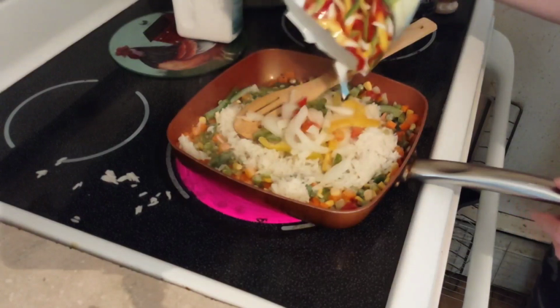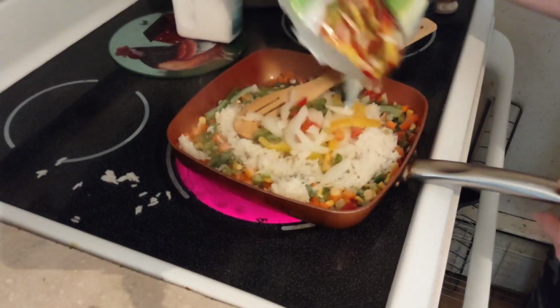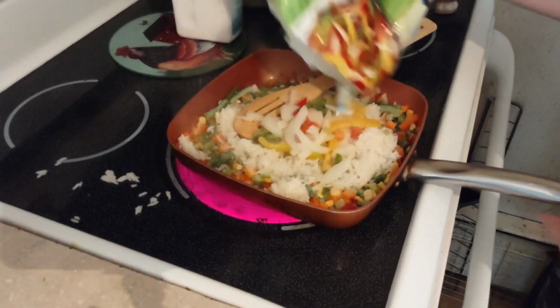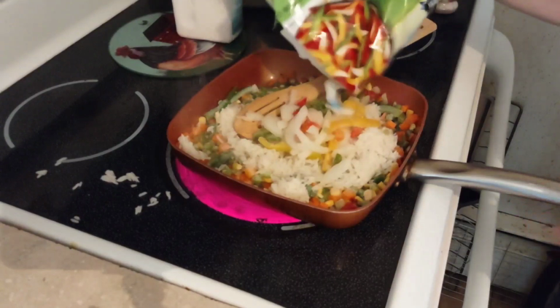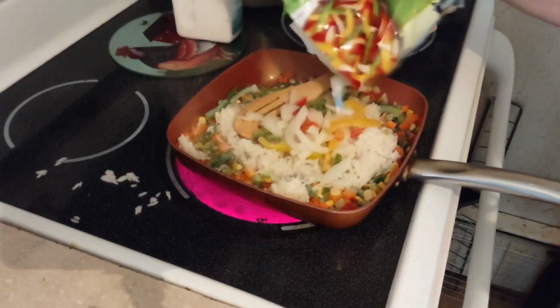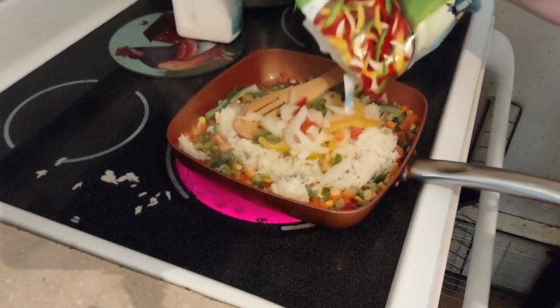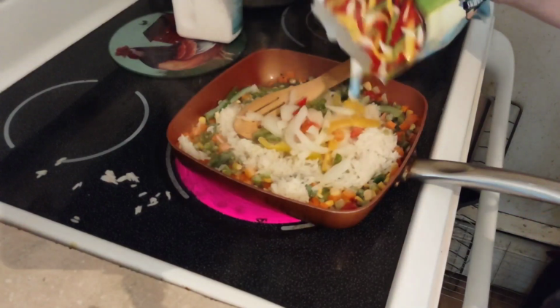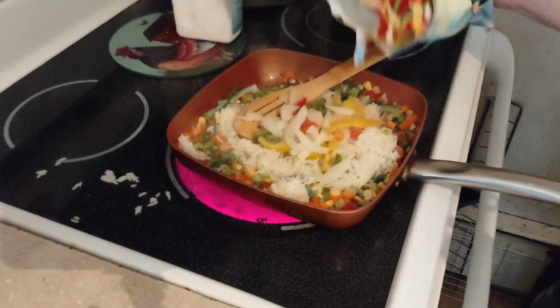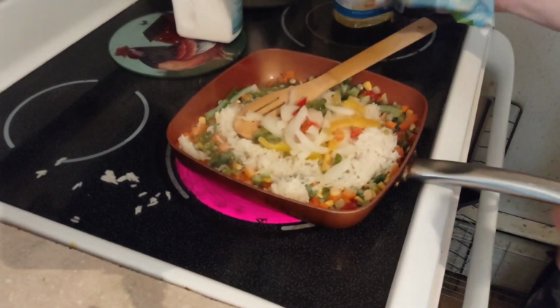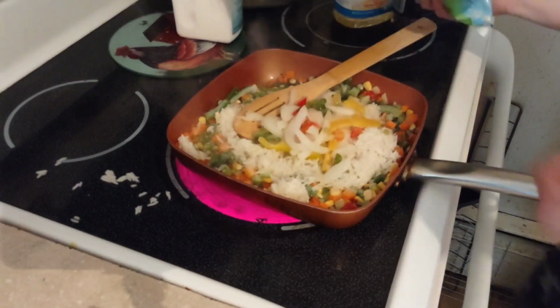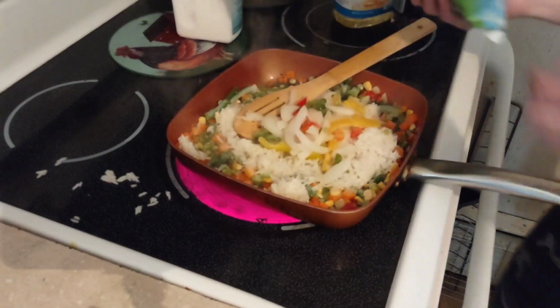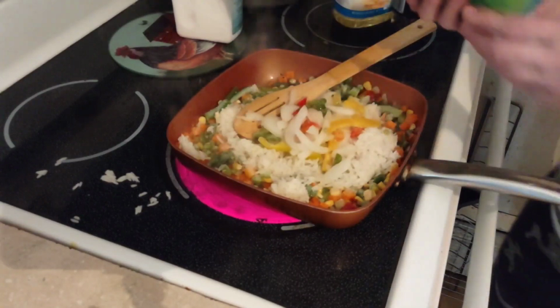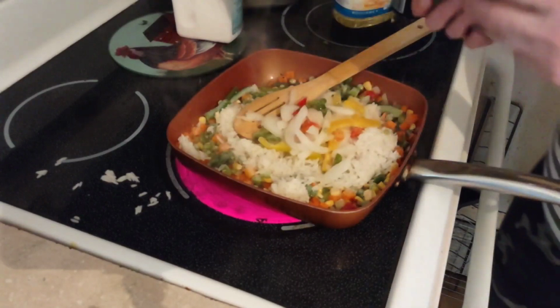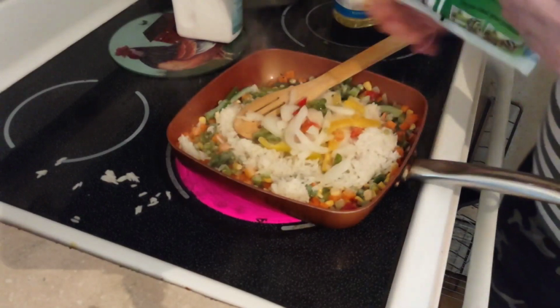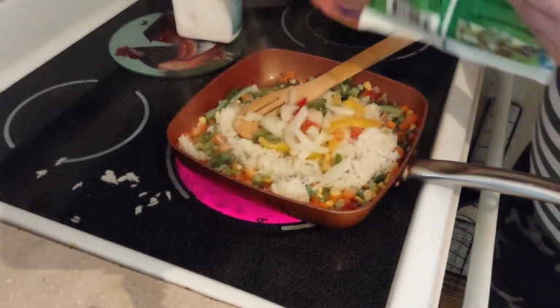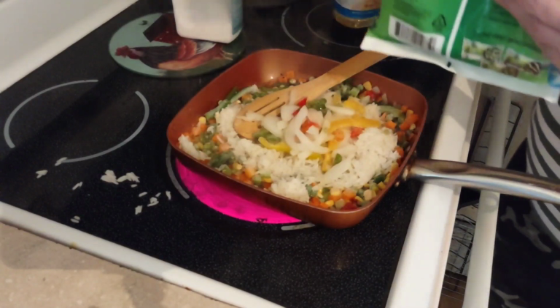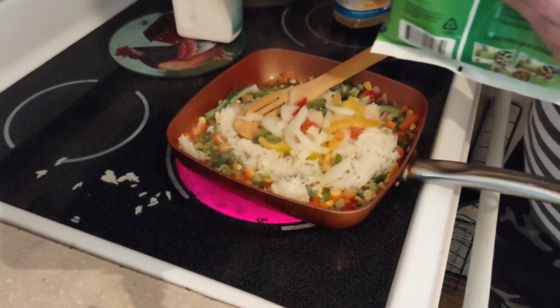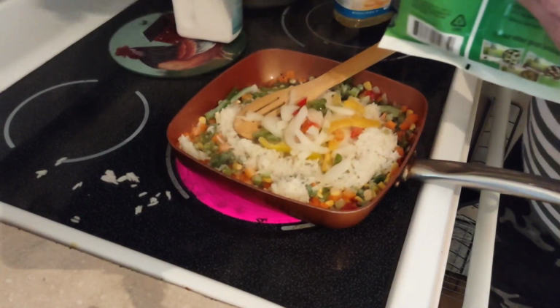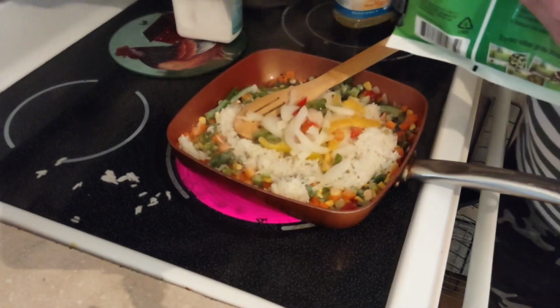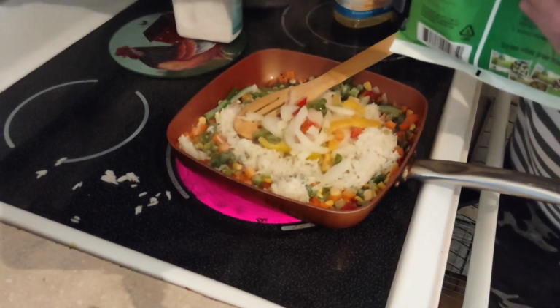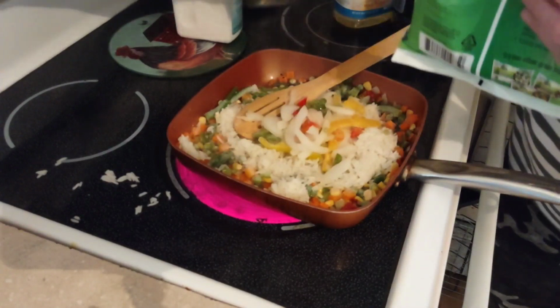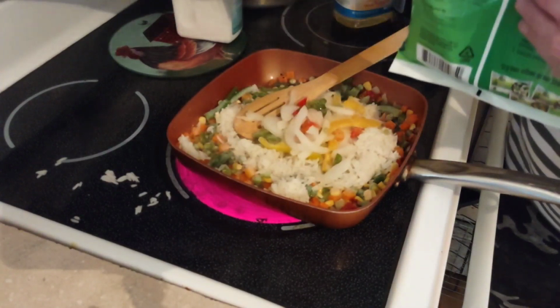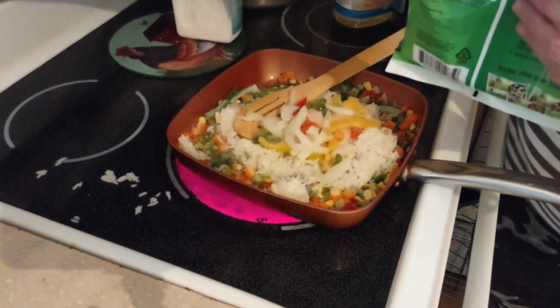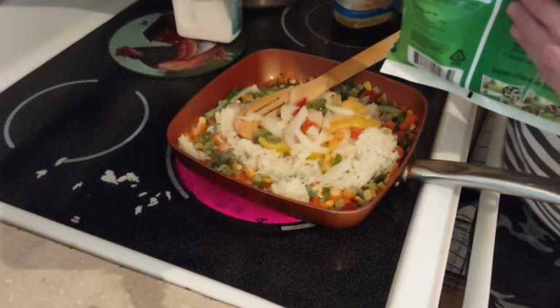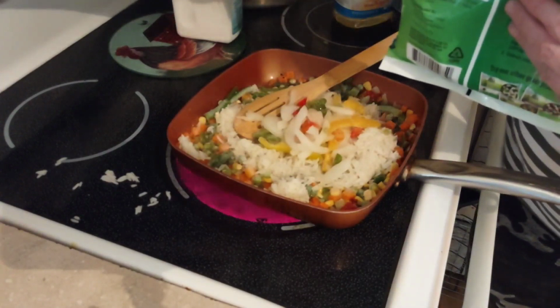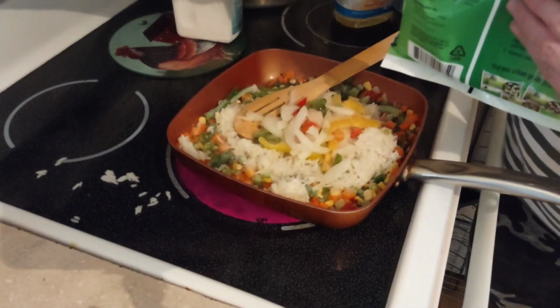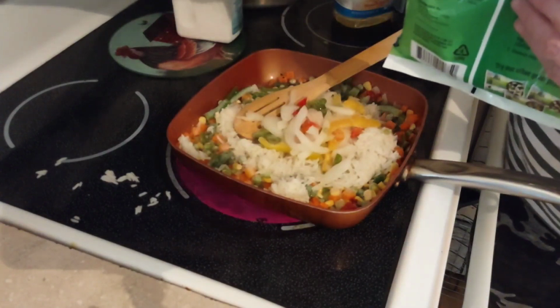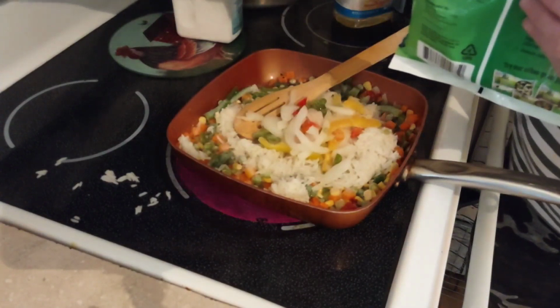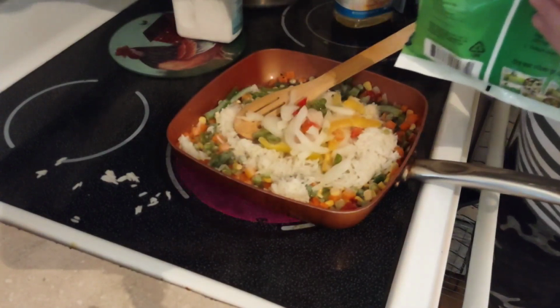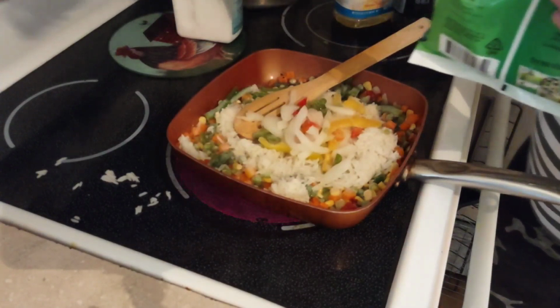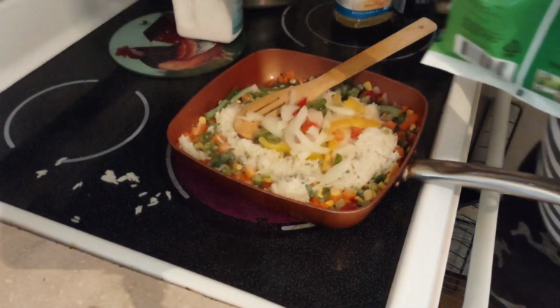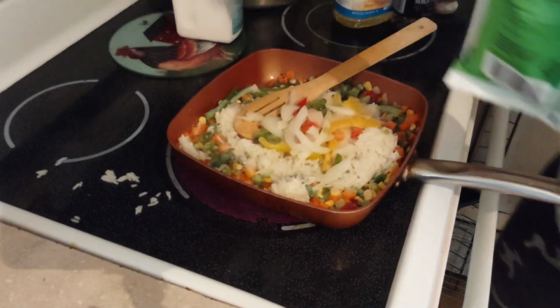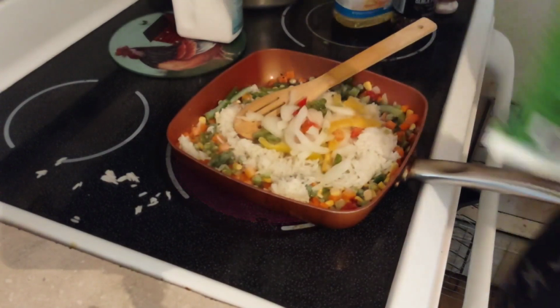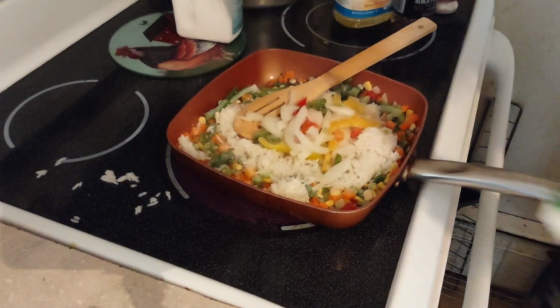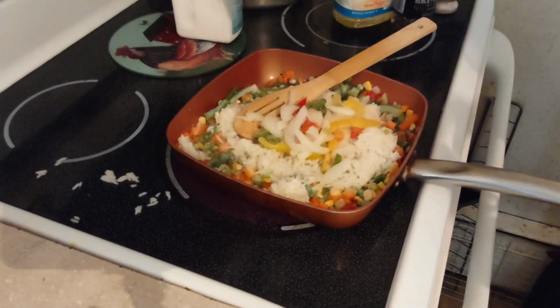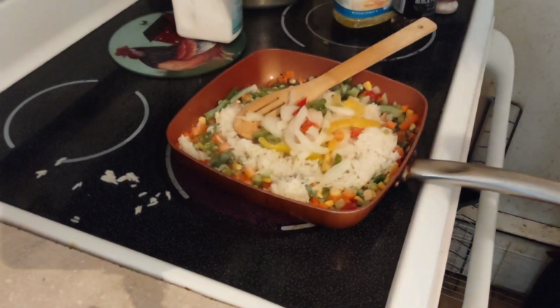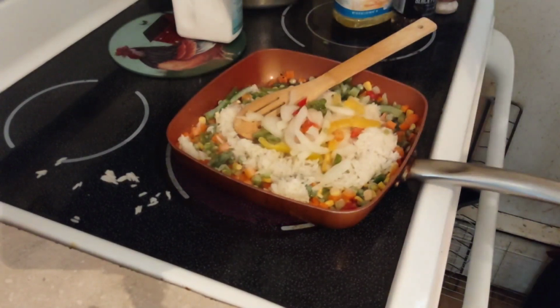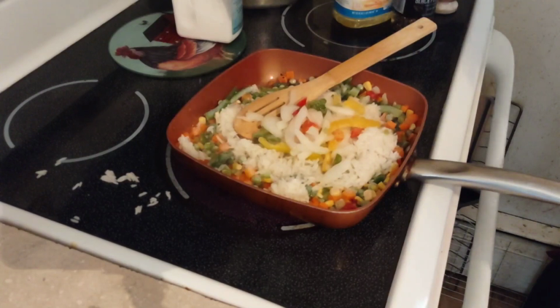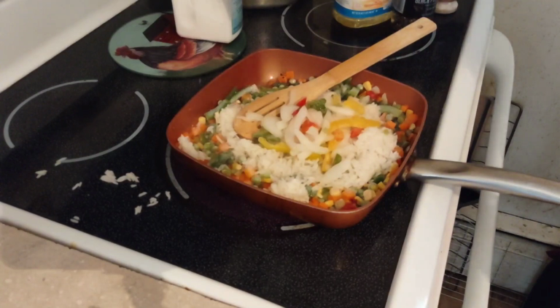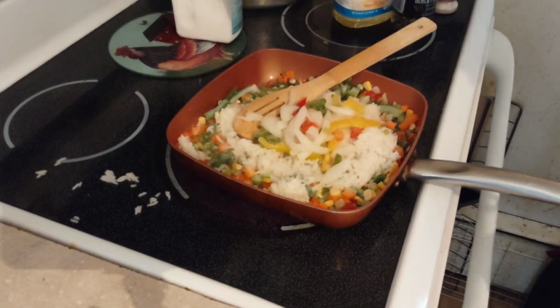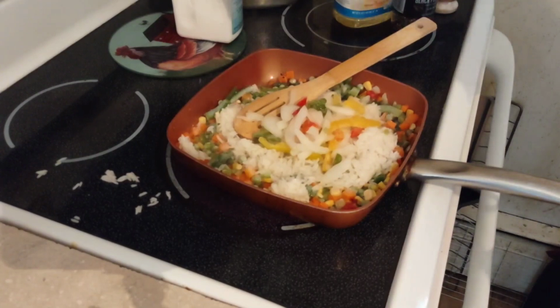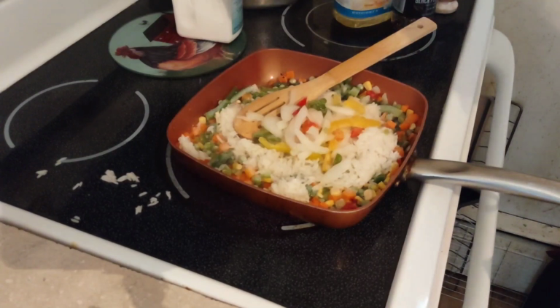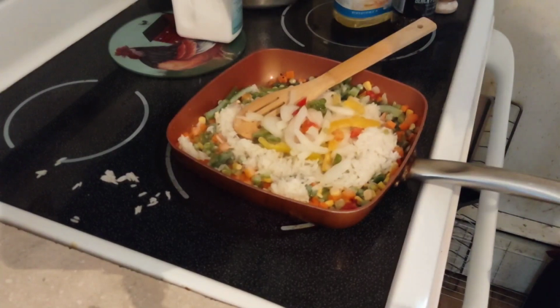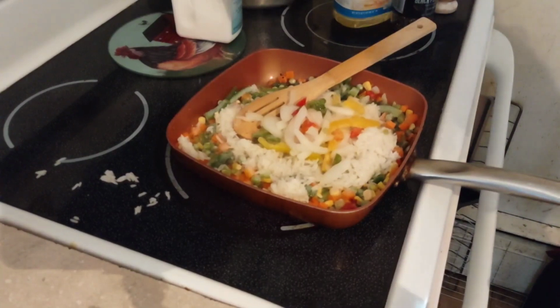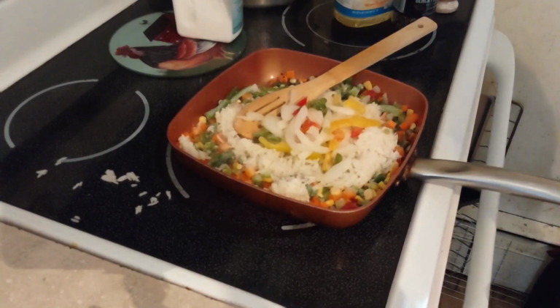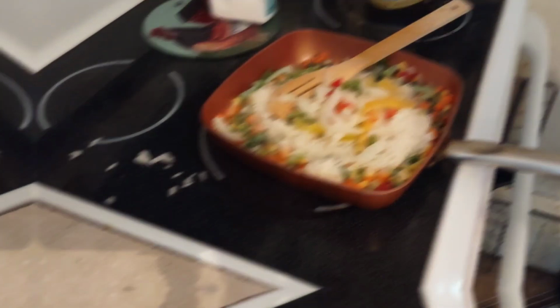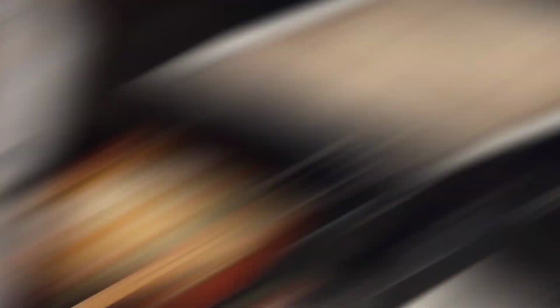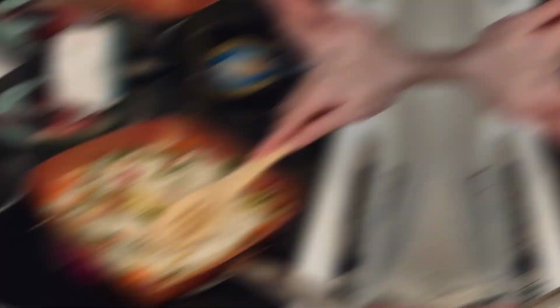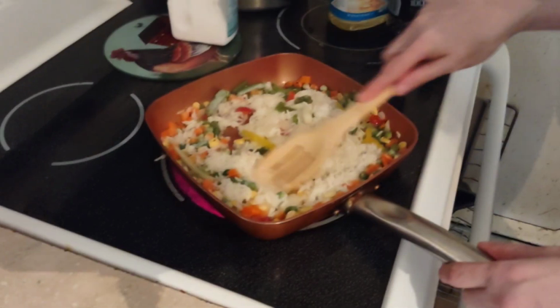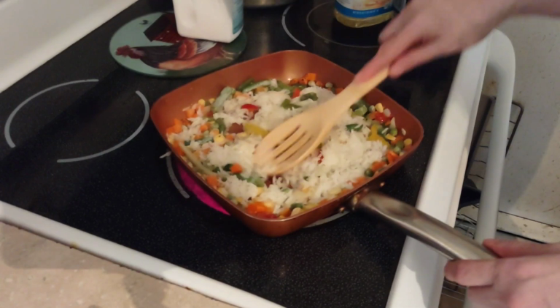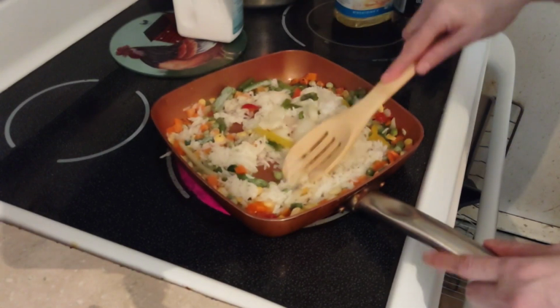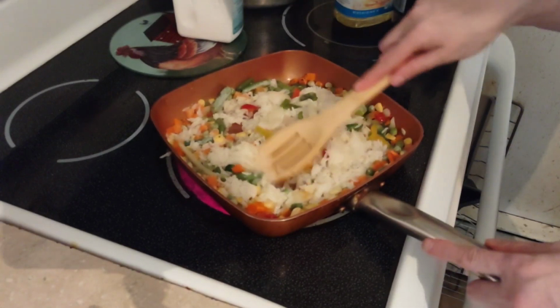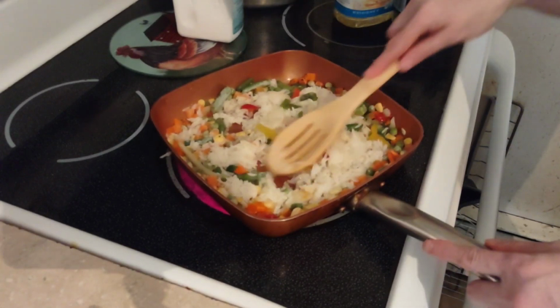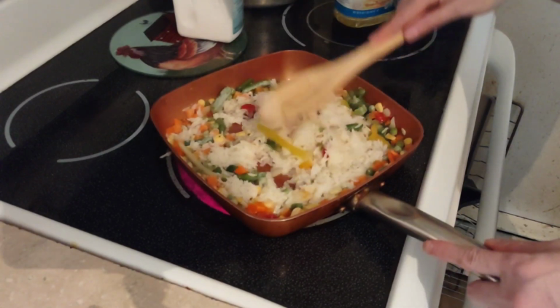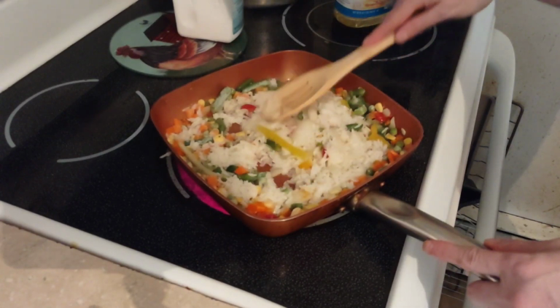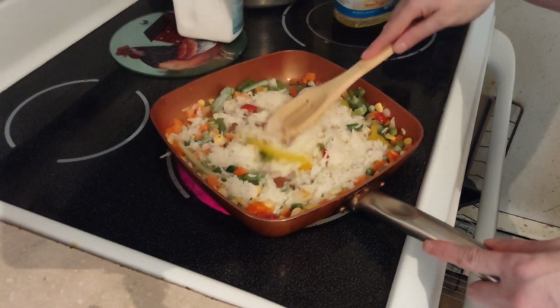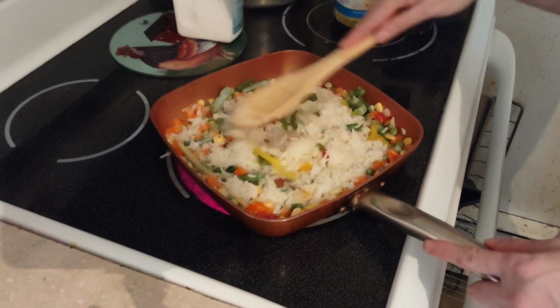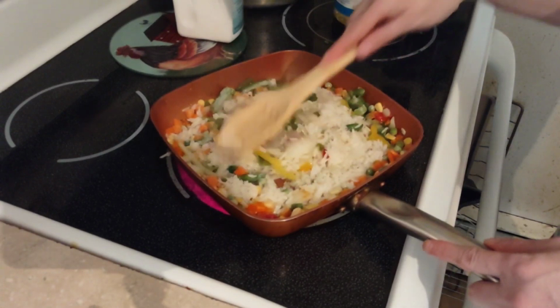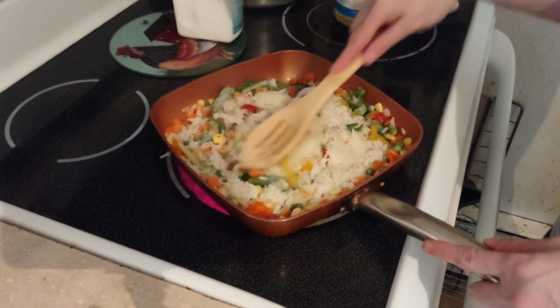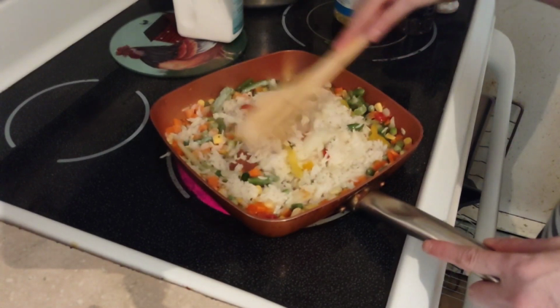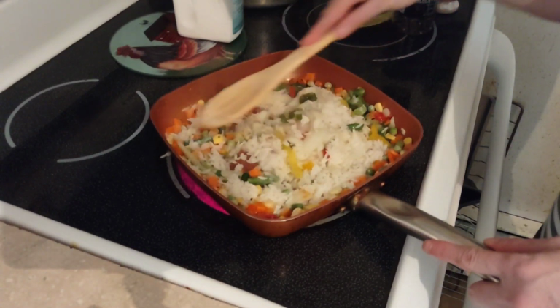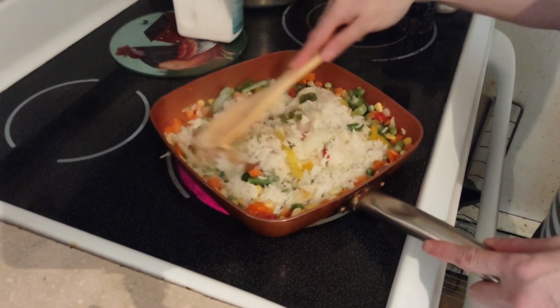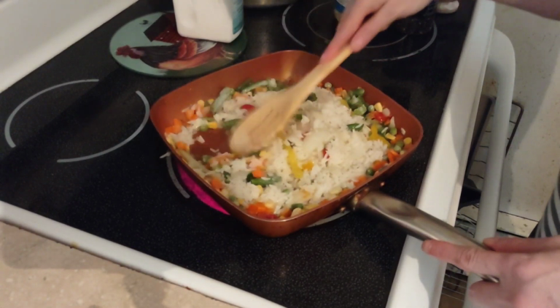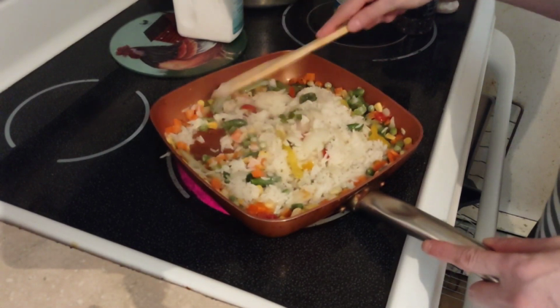Keep an eye on your heat so you don't burn anything. Turn it down to two and a half. You're going to mix all the rice and vegetables together. This makes a lot of food too.